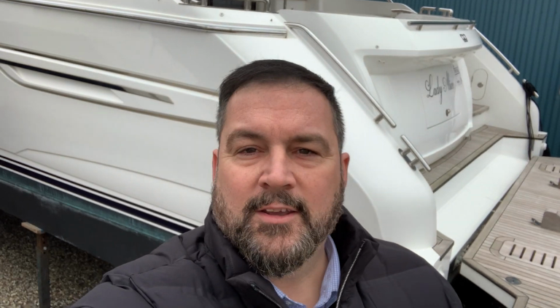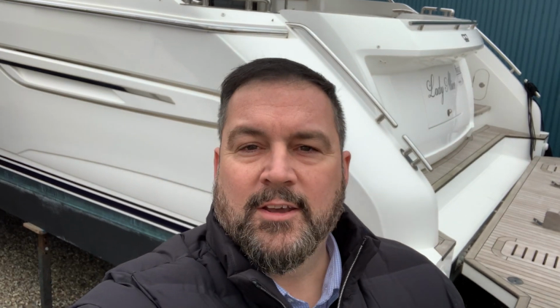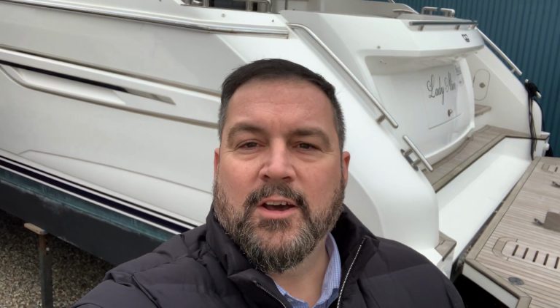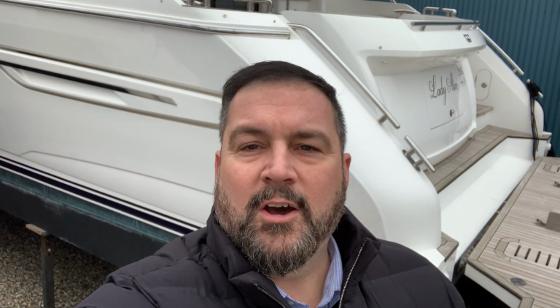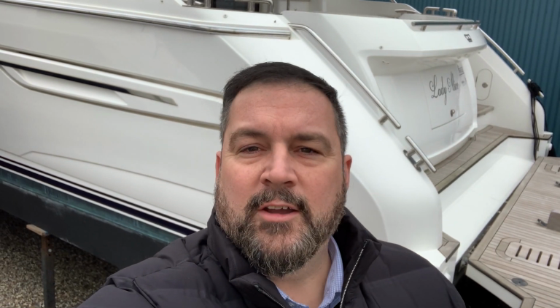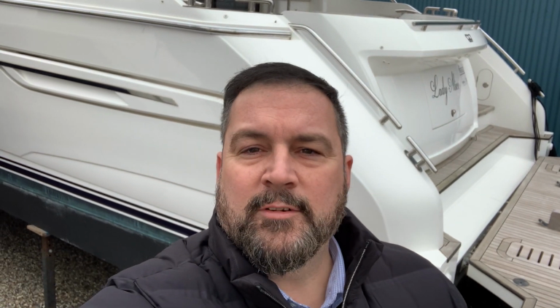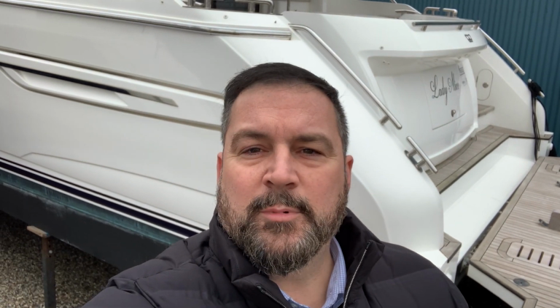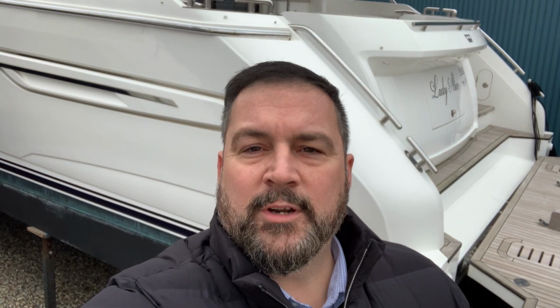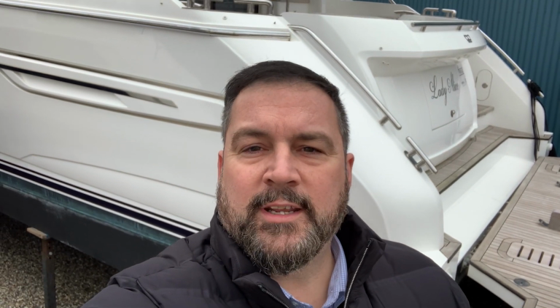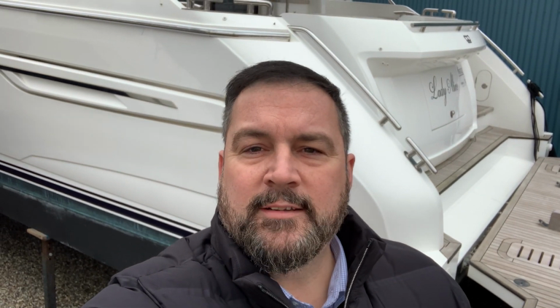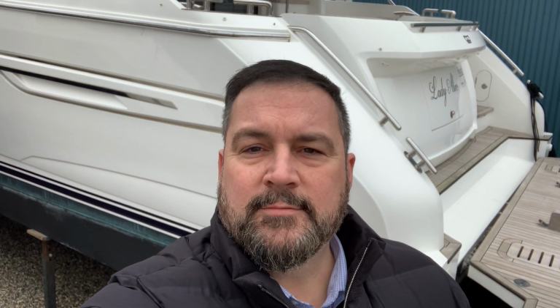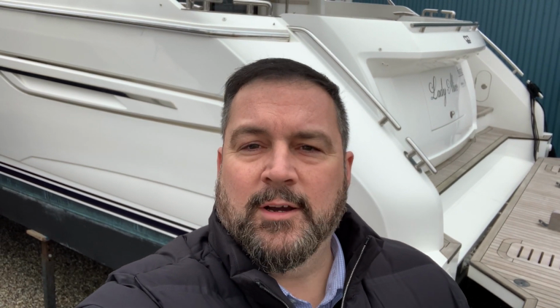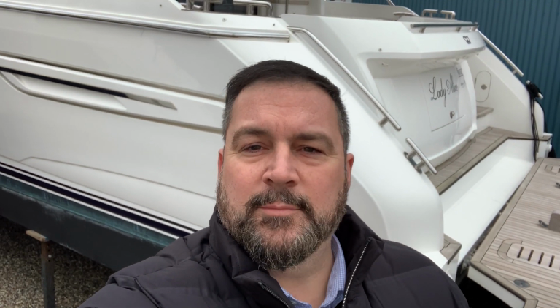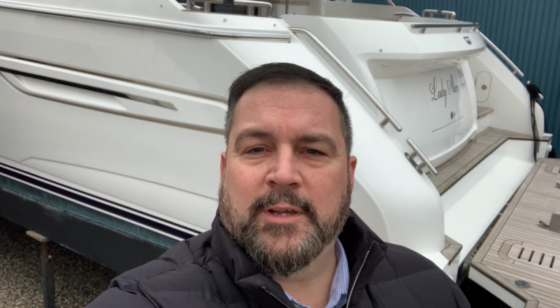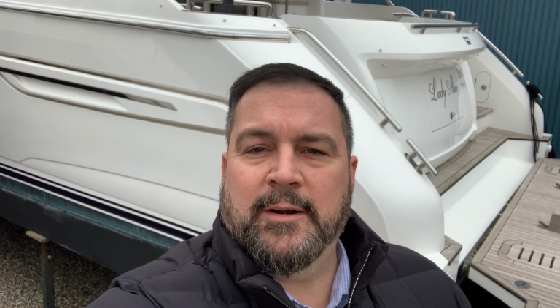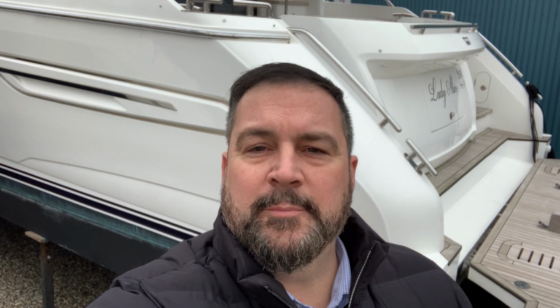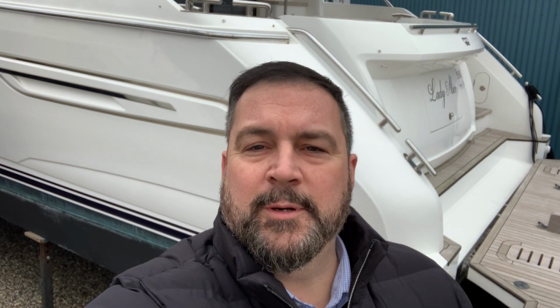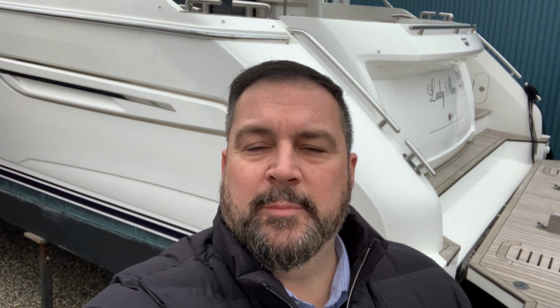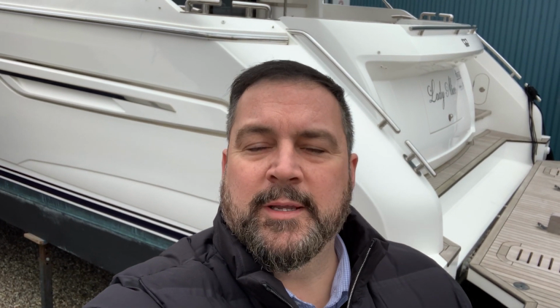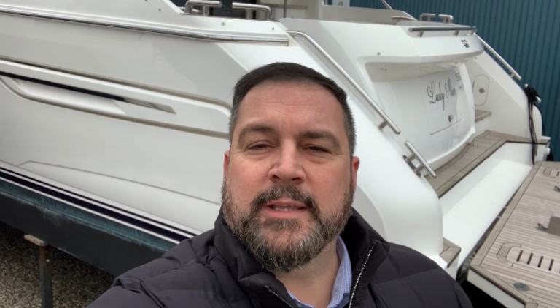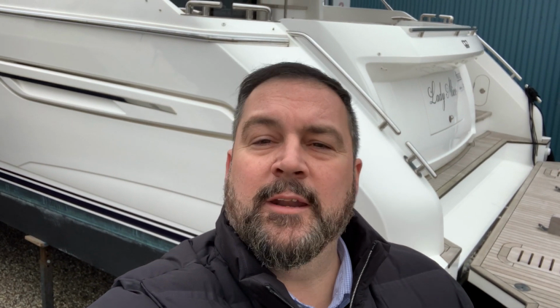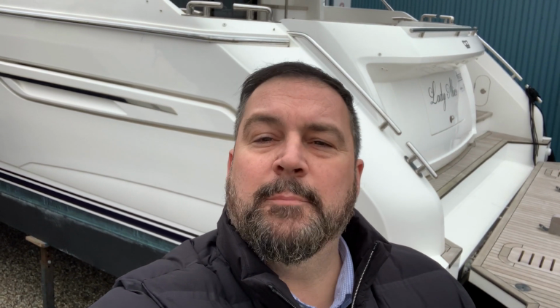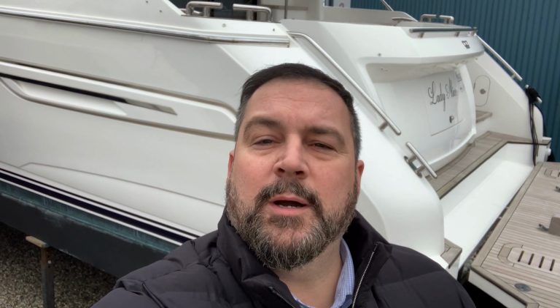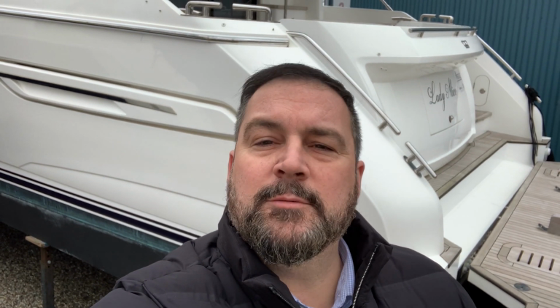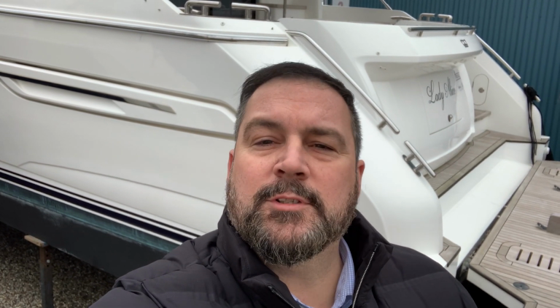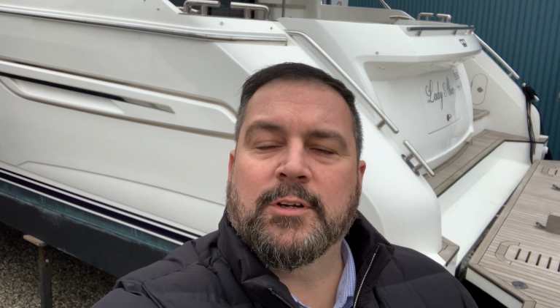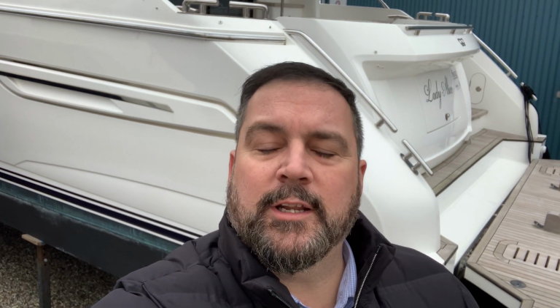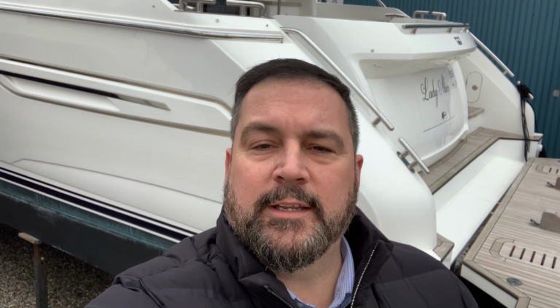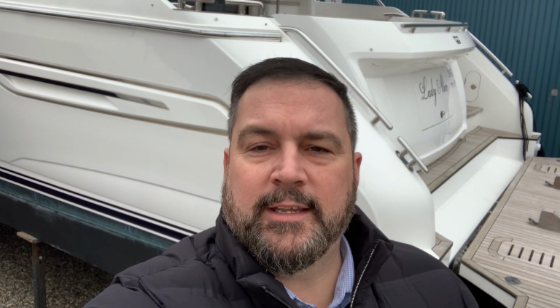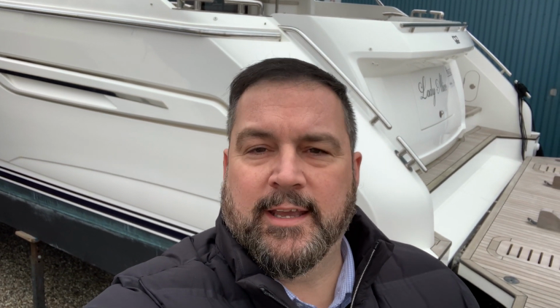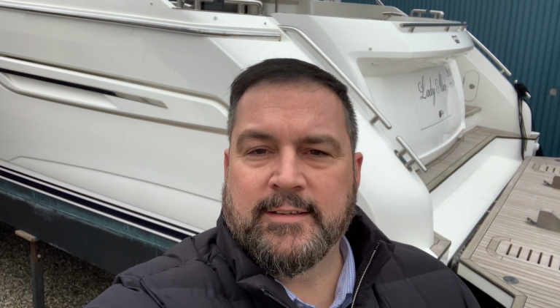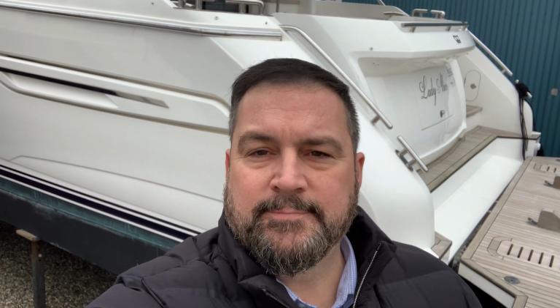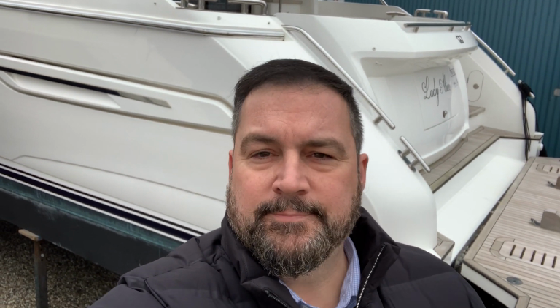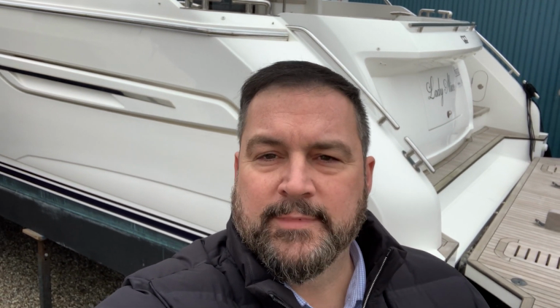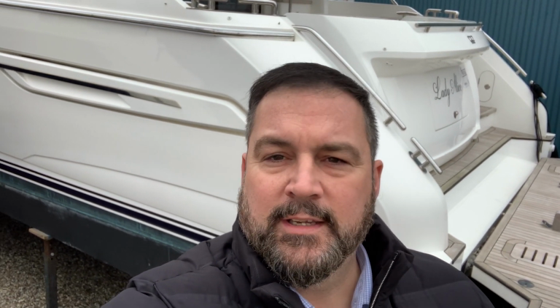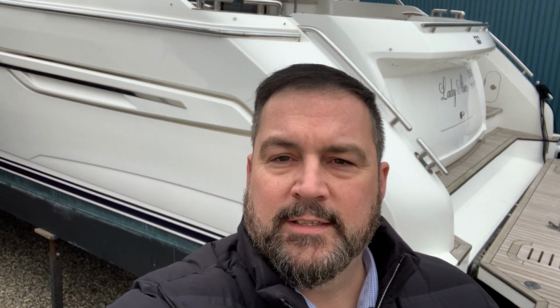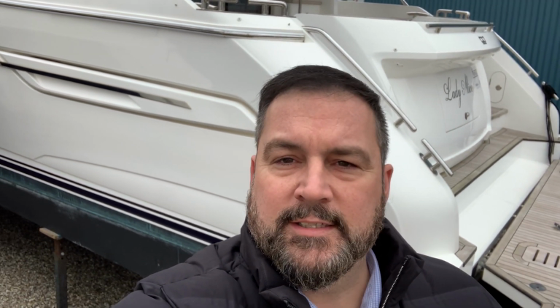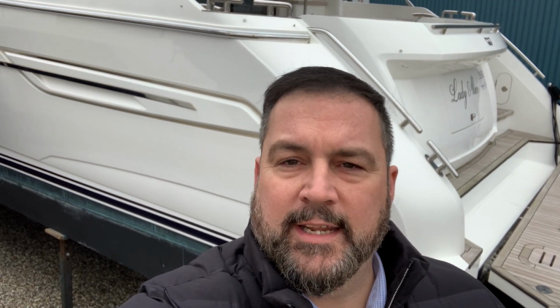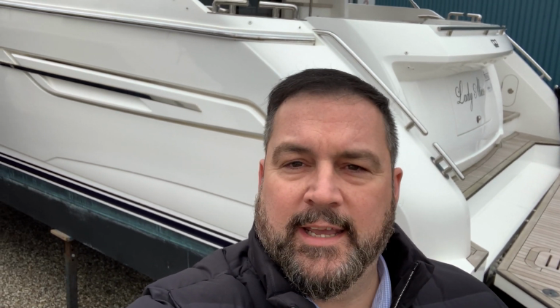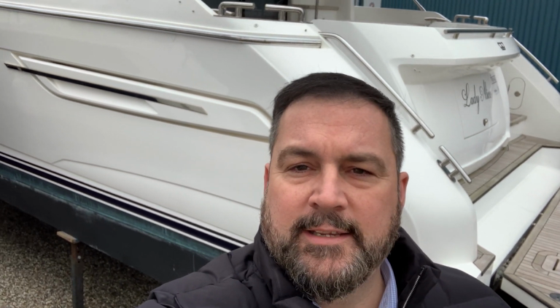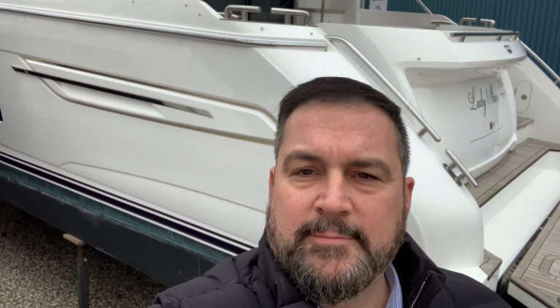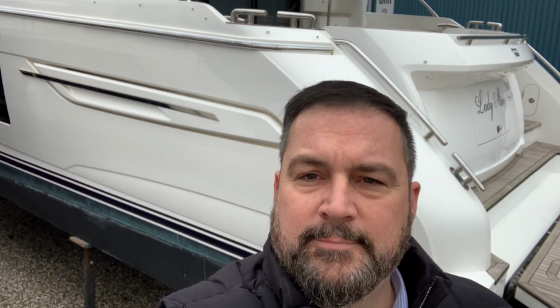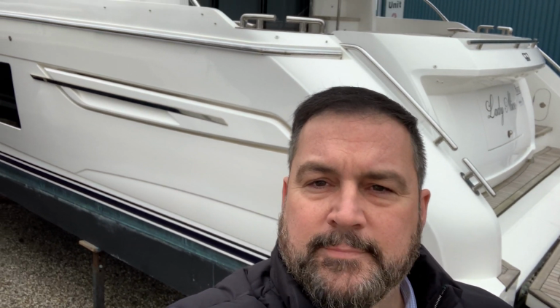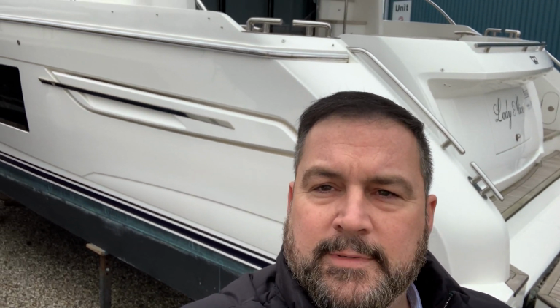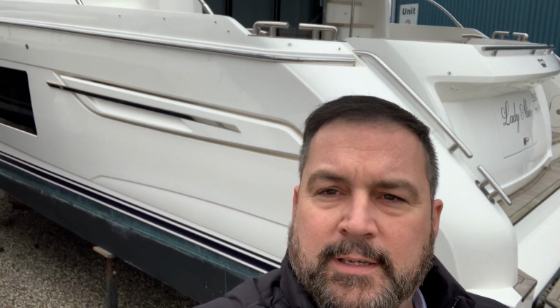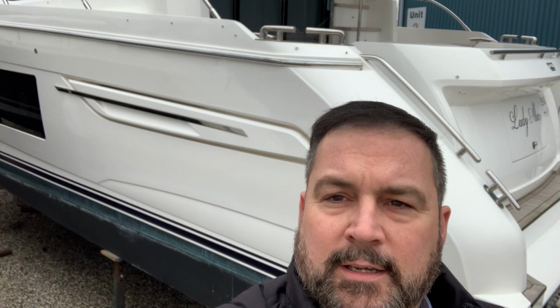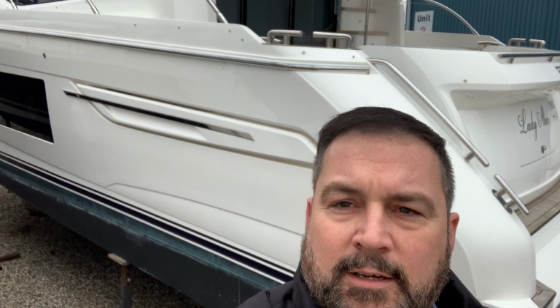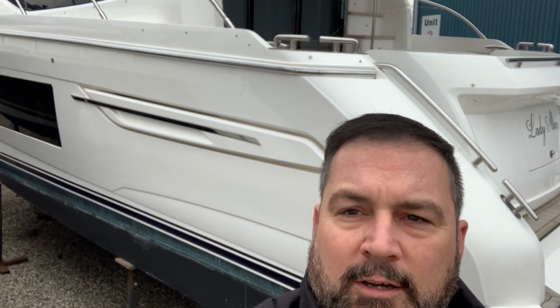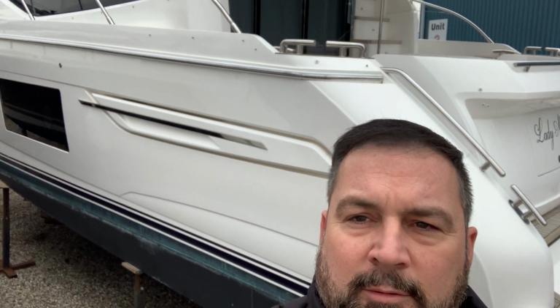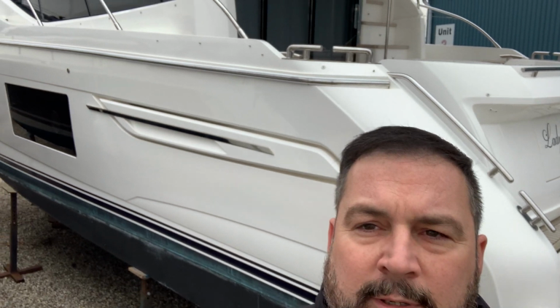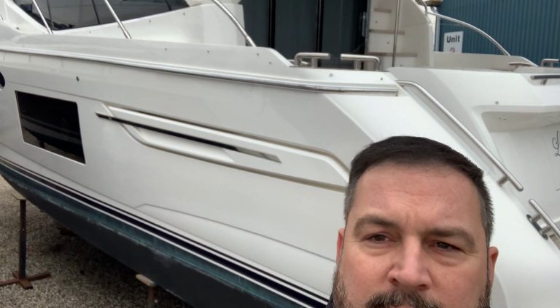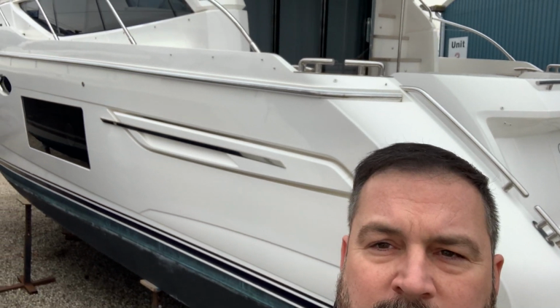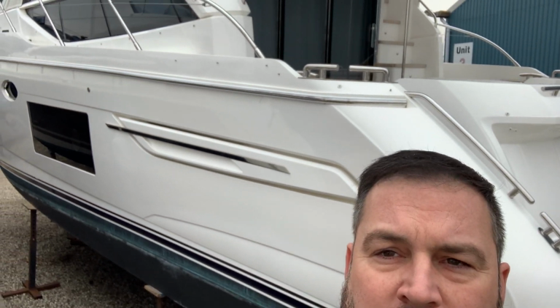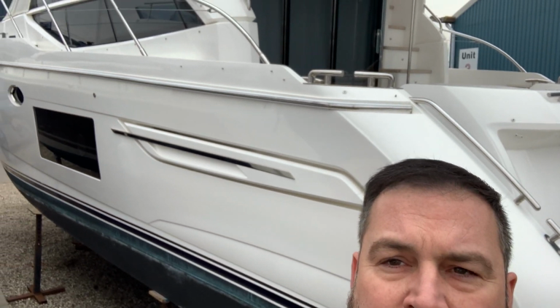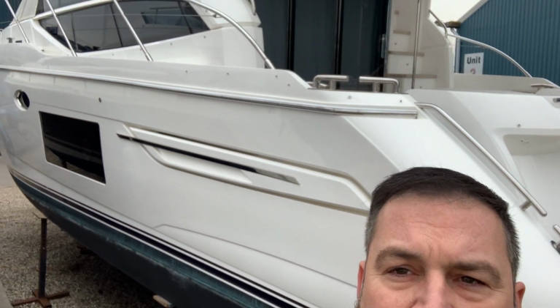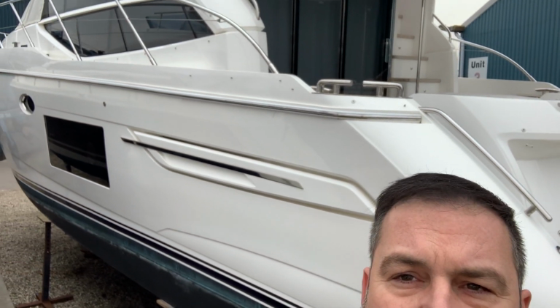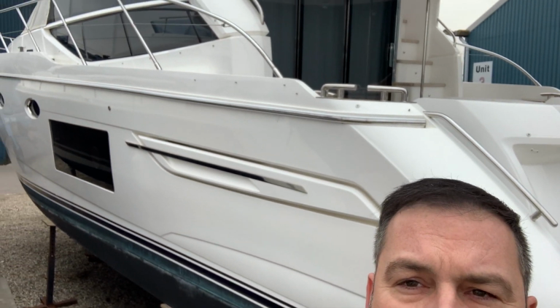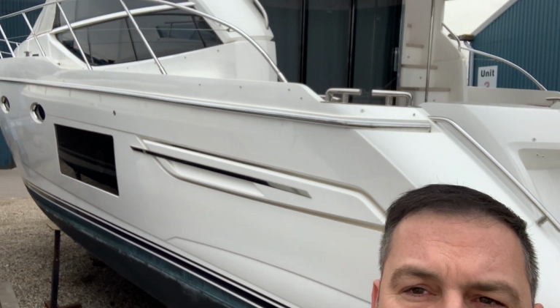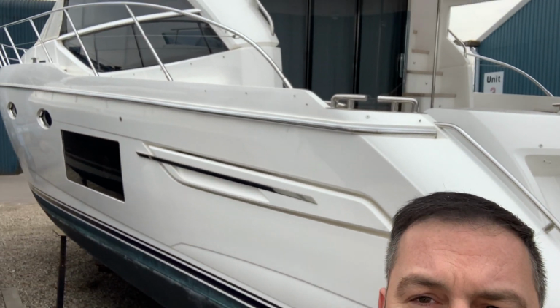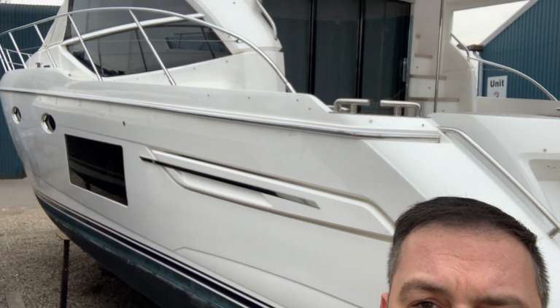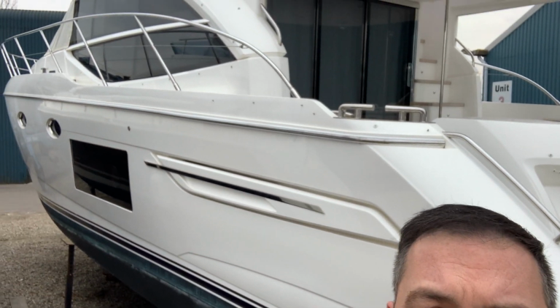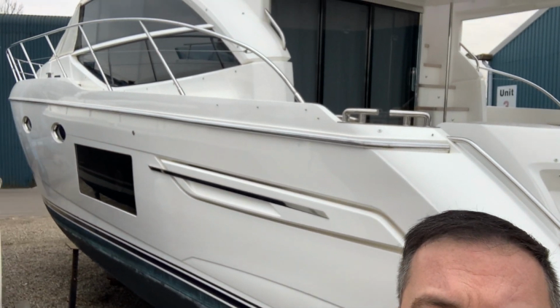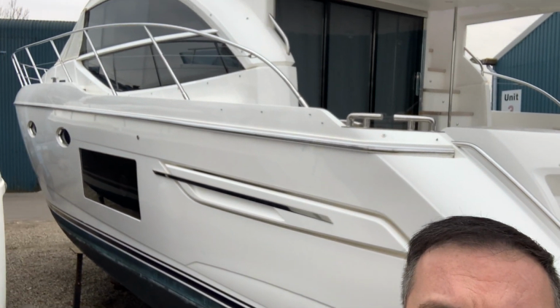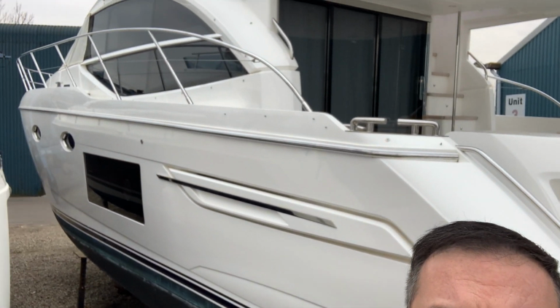Hi everybody, I'm Darren Pilbeam down at boats.co.uk. Today I'm going to show you this Princess 49.